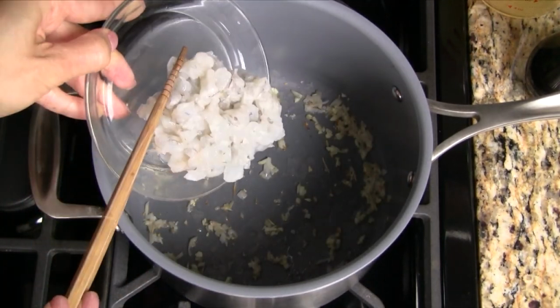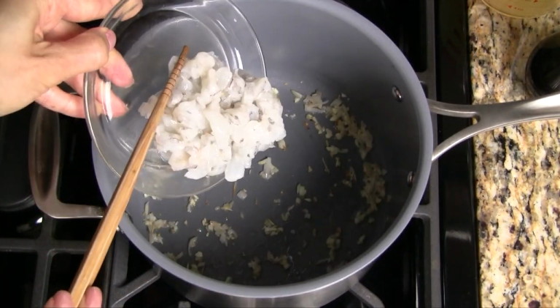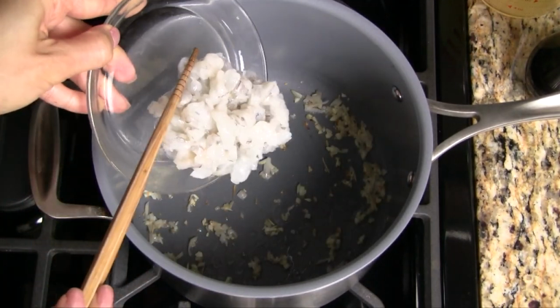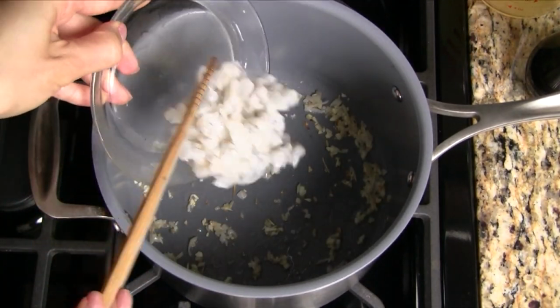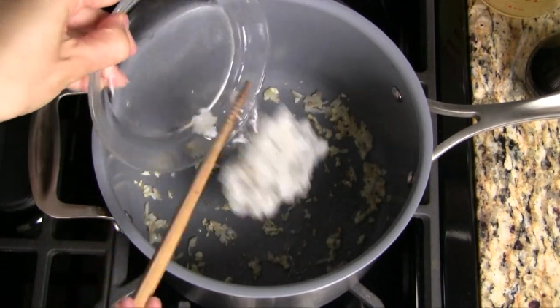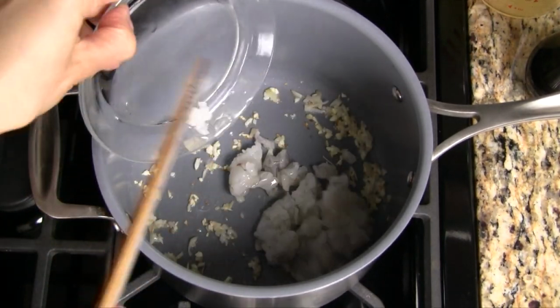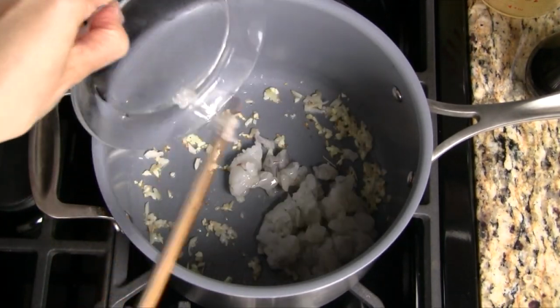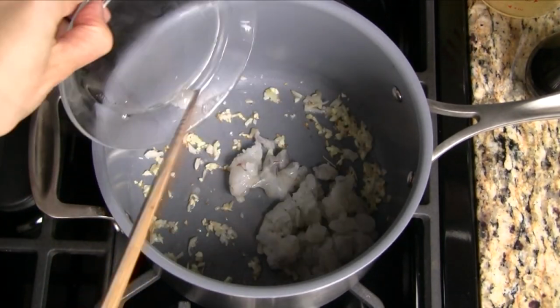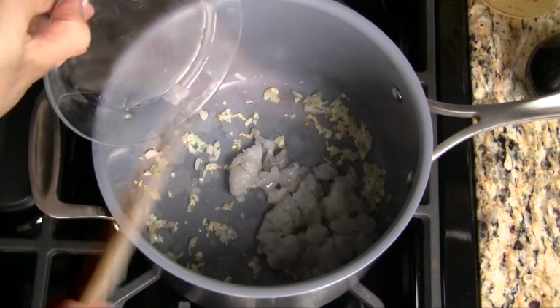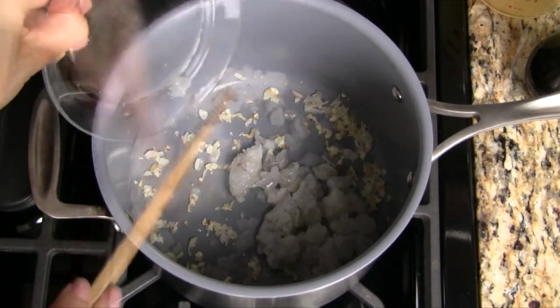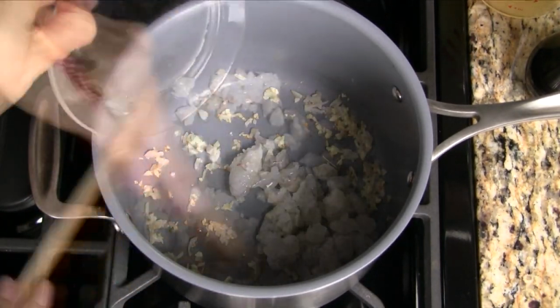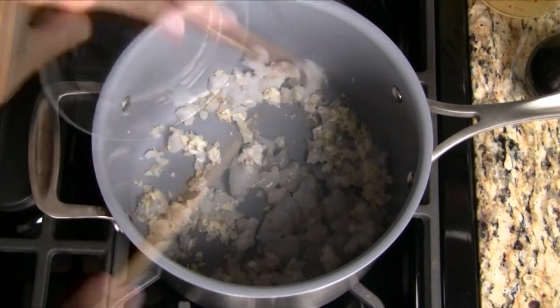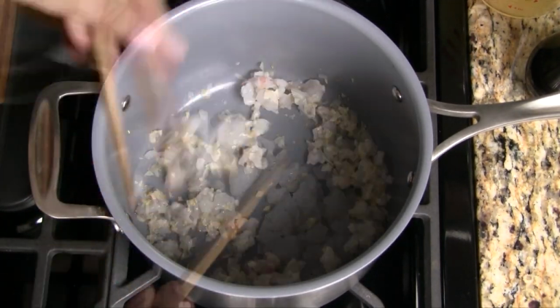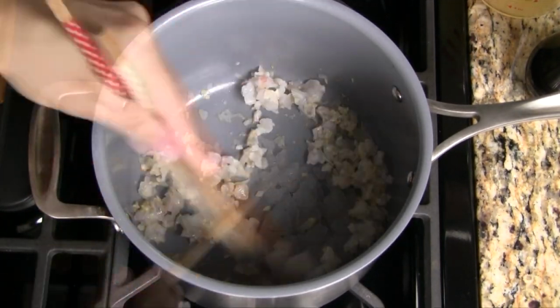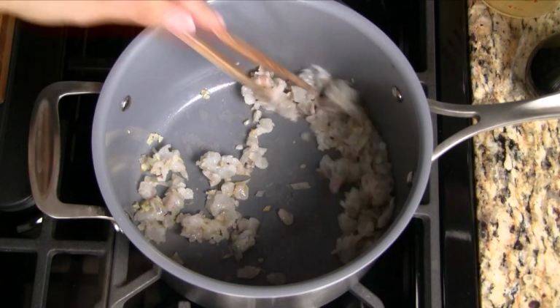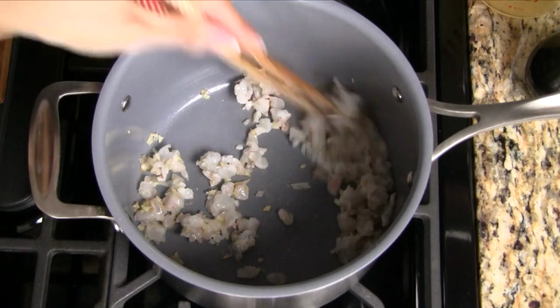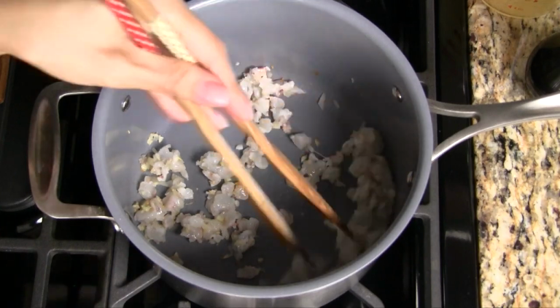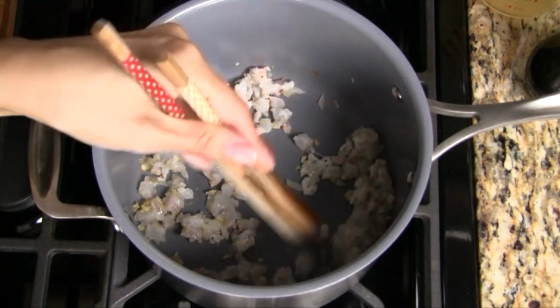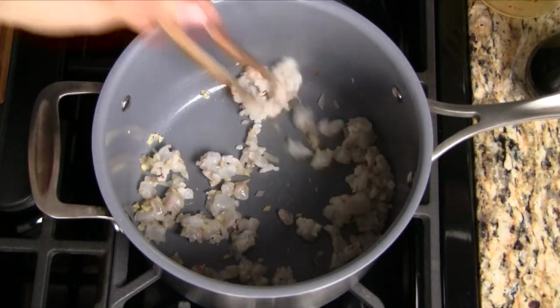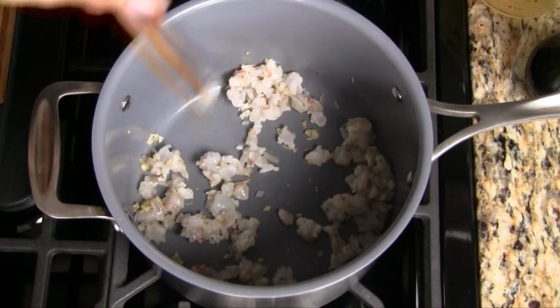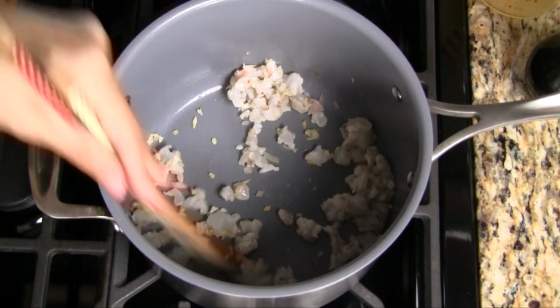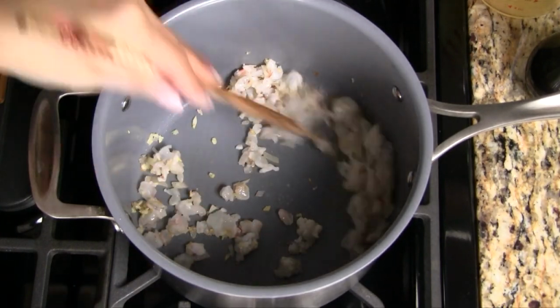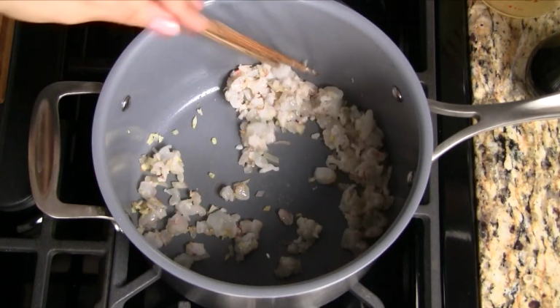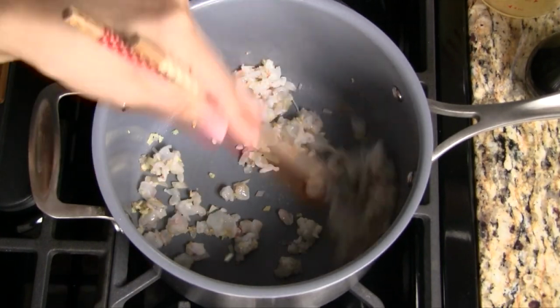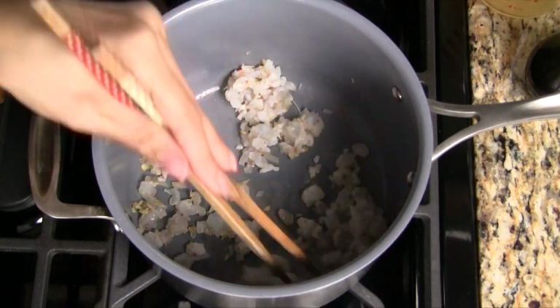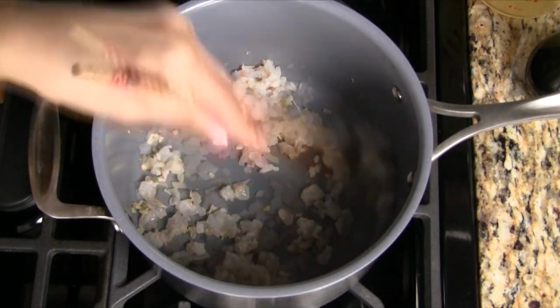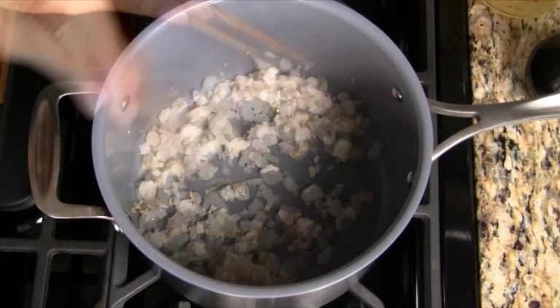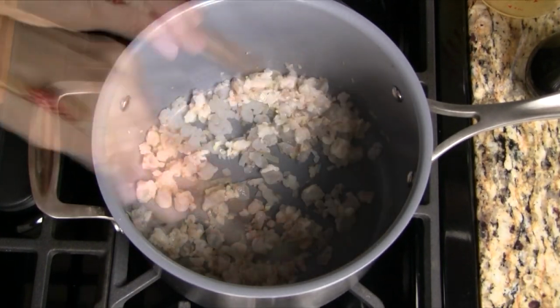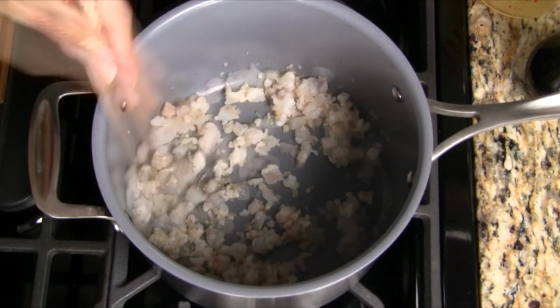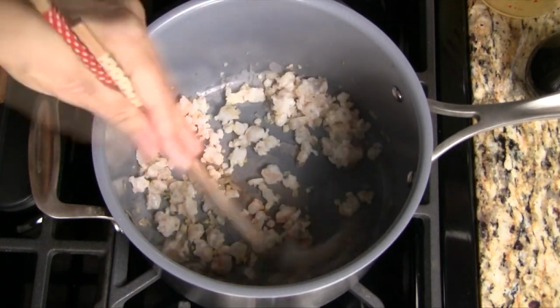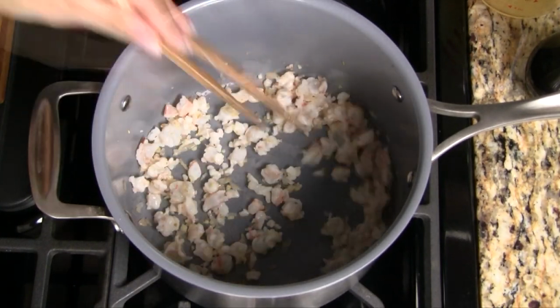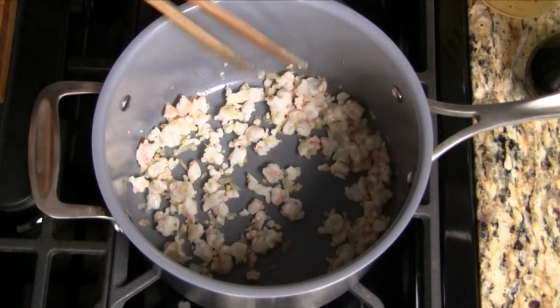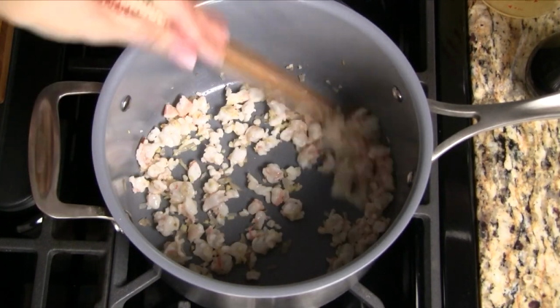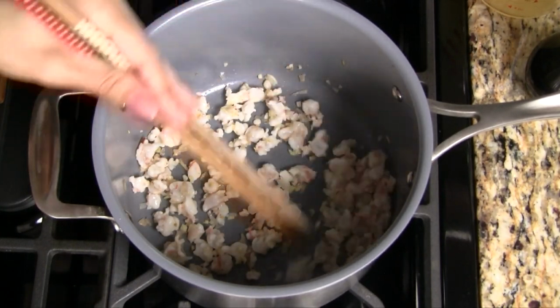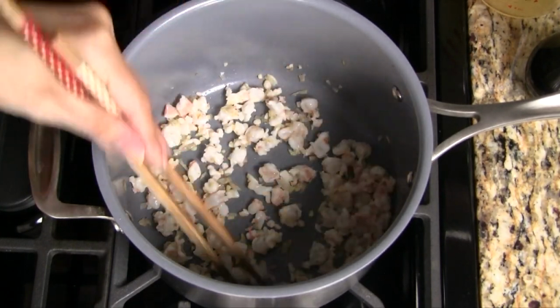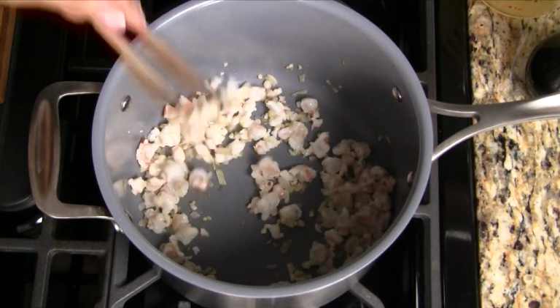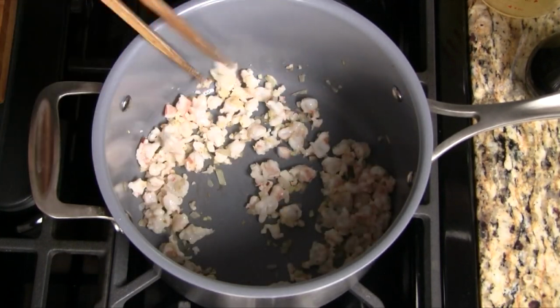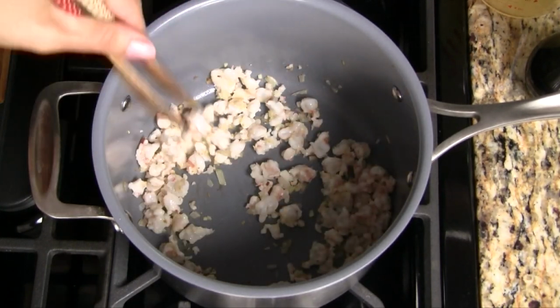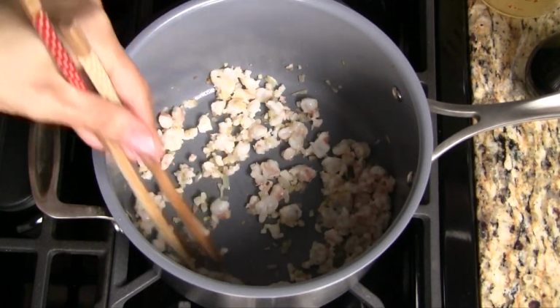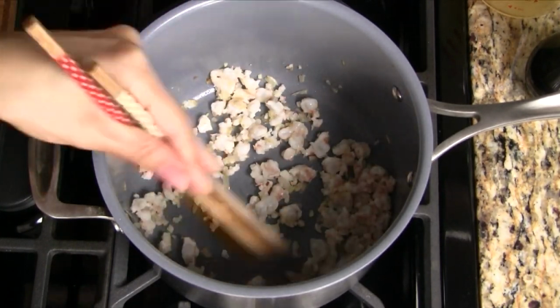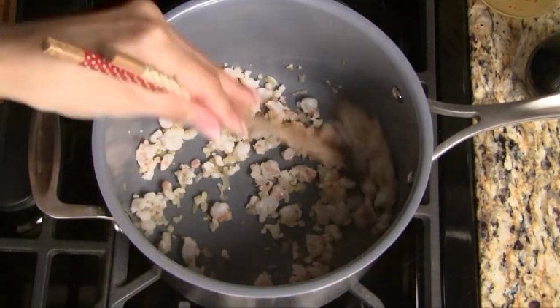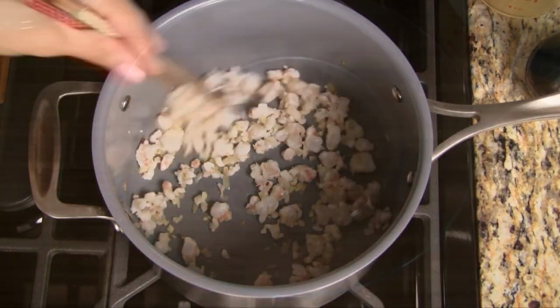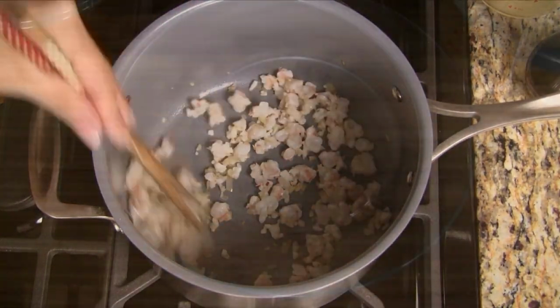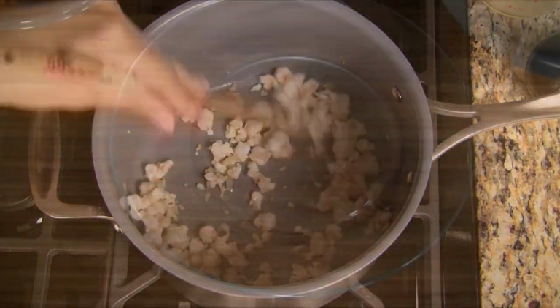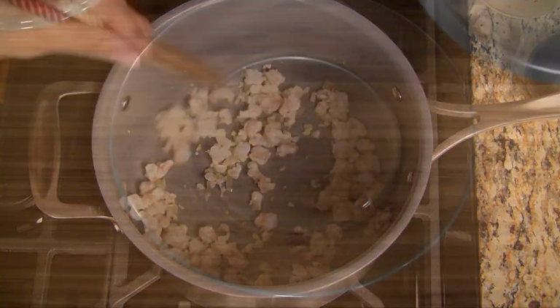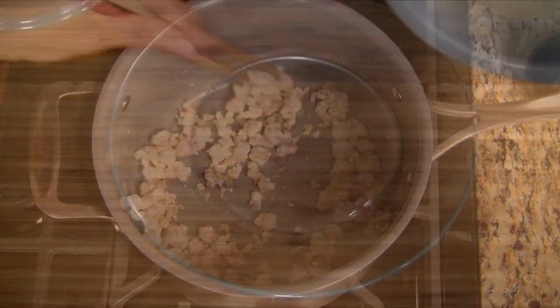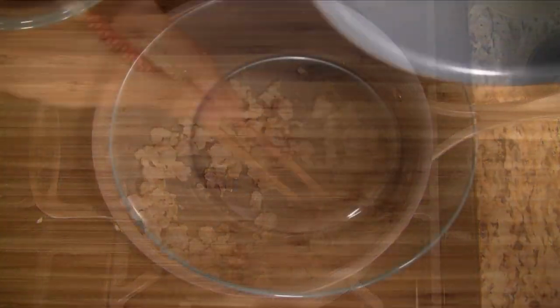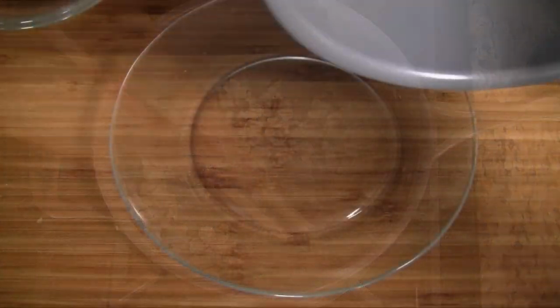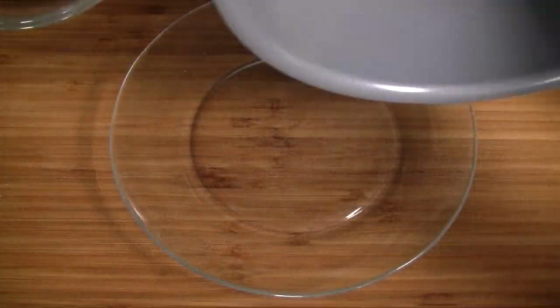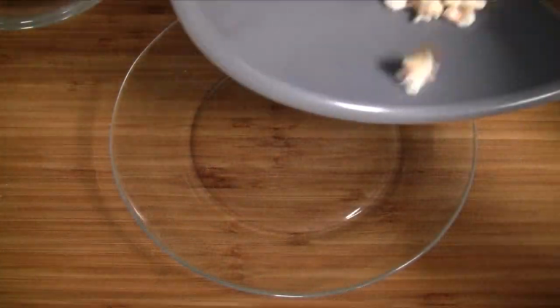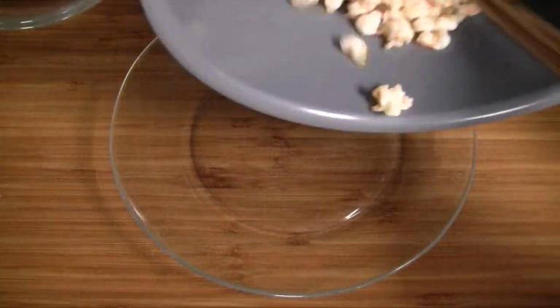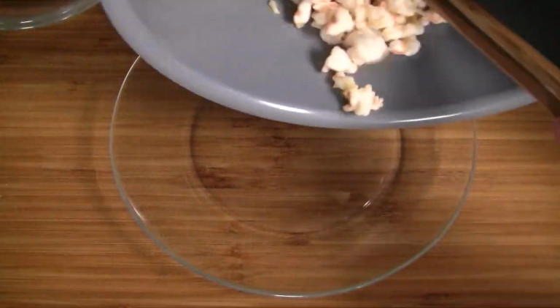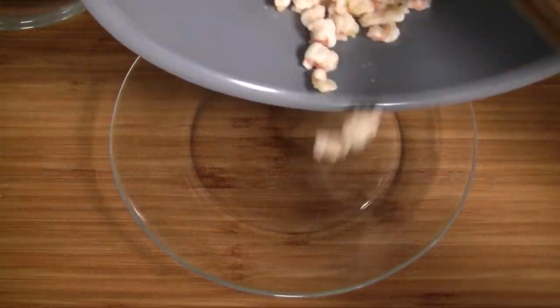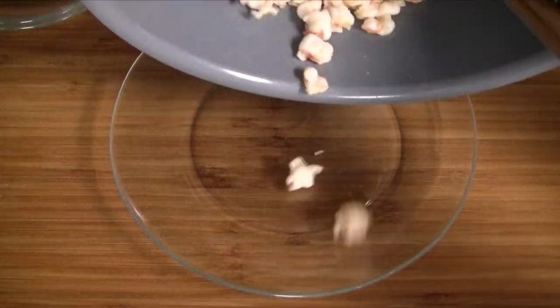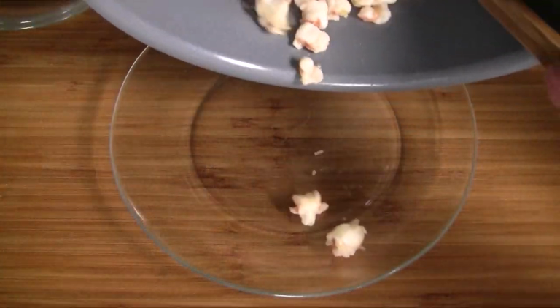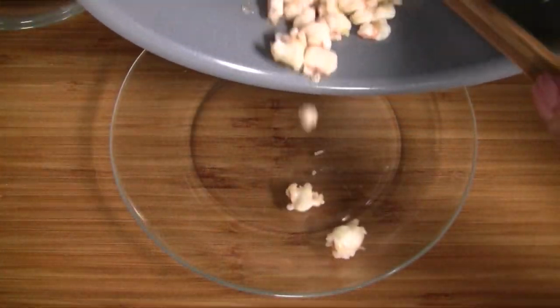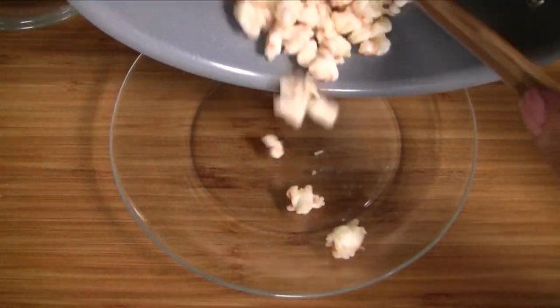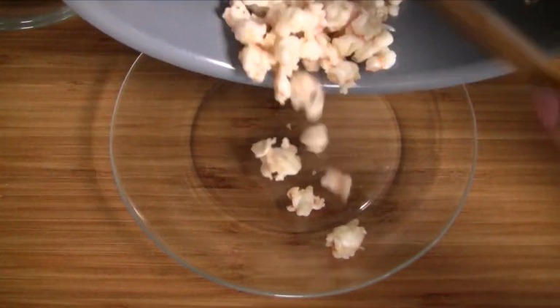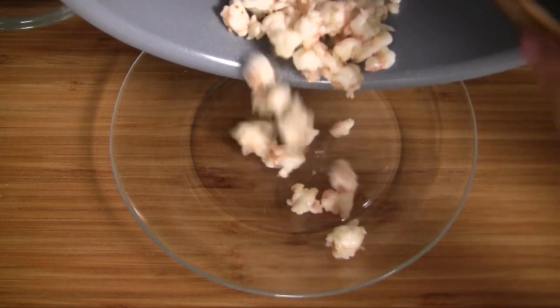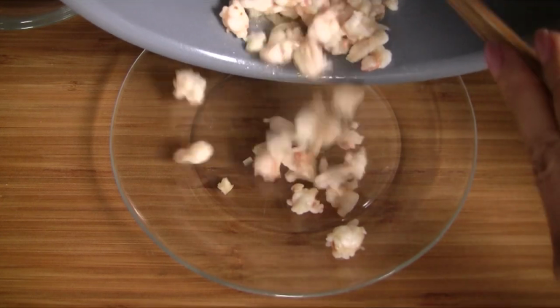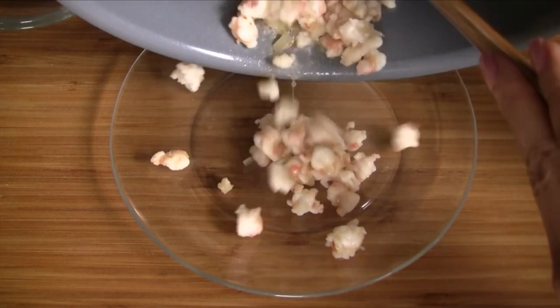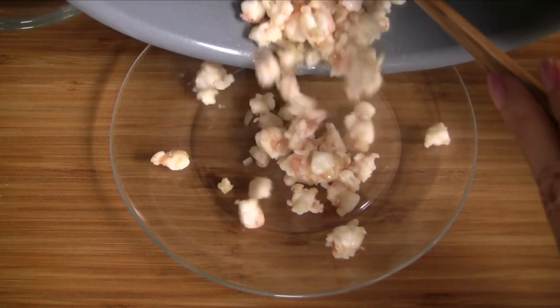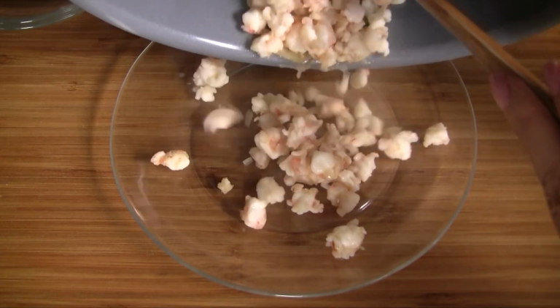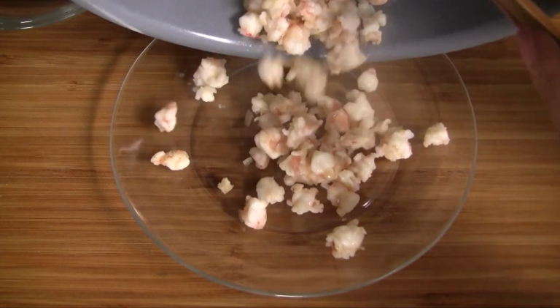Add the garlic and shallots and stir fry for 15 seconds. Add the shrimp and stir fry until it just starts to turn pink. Transfer to a plate and set close by.